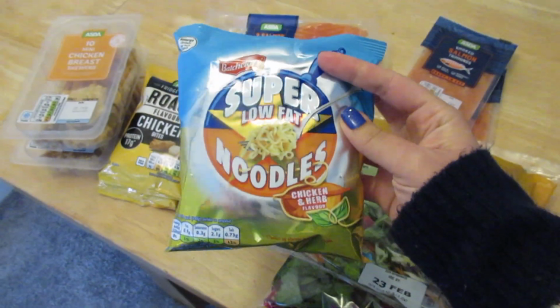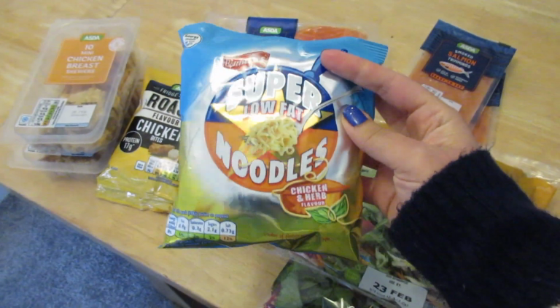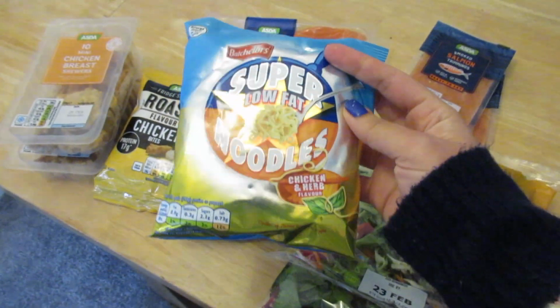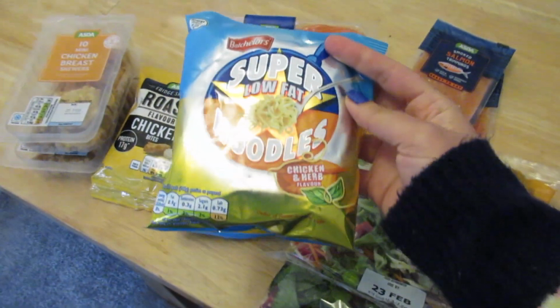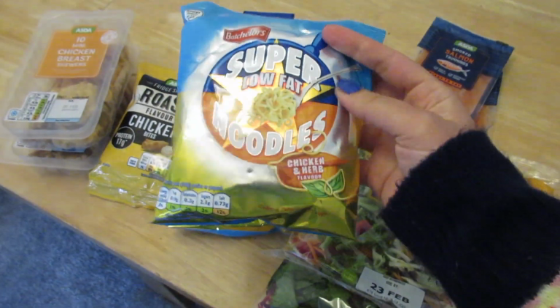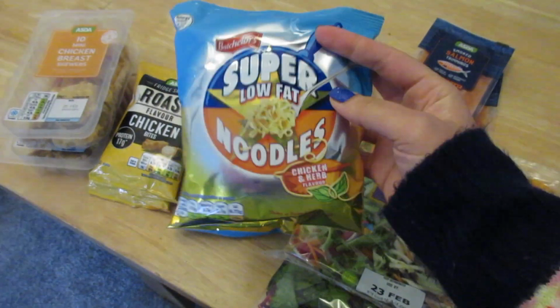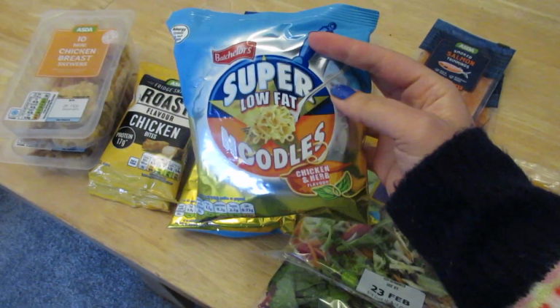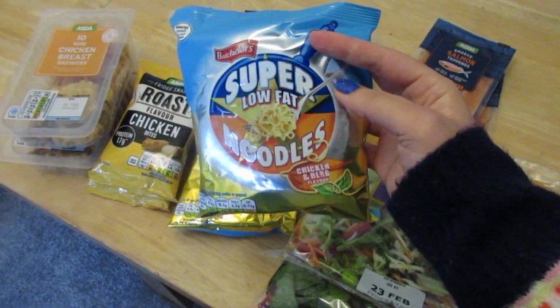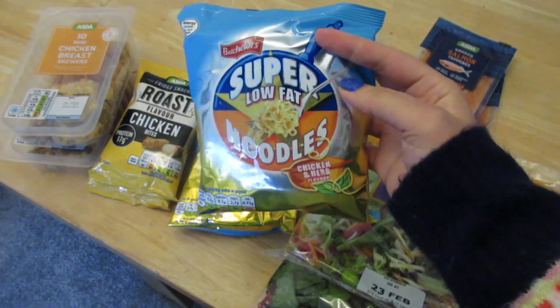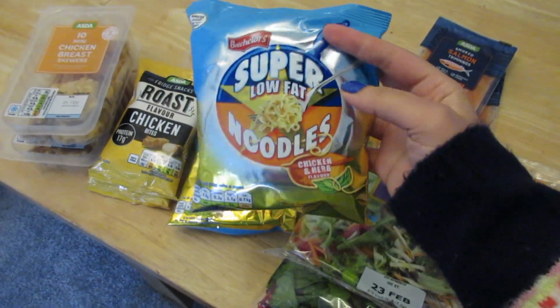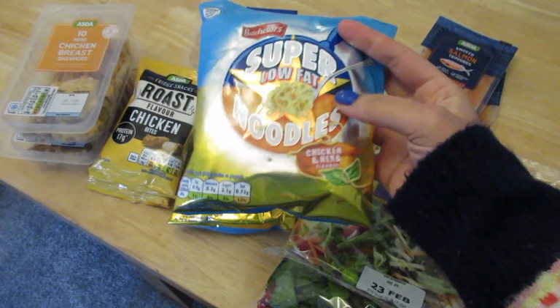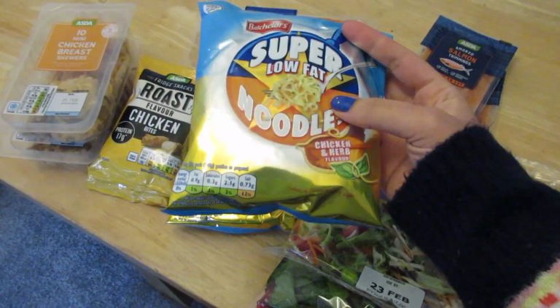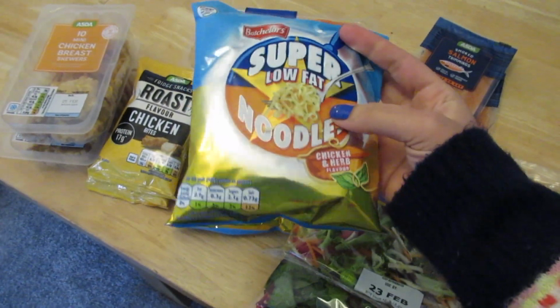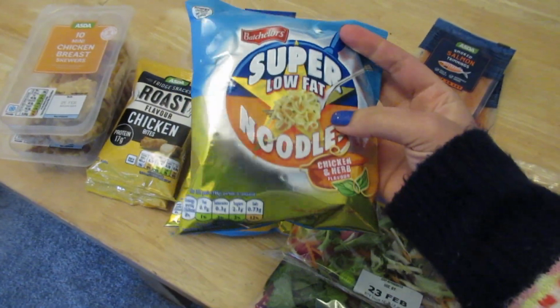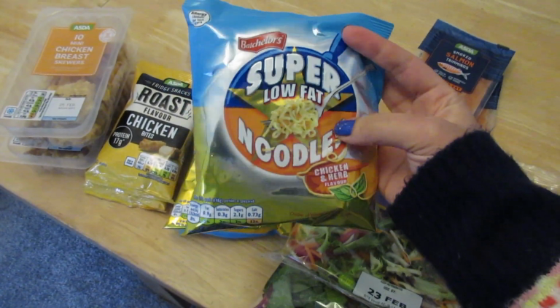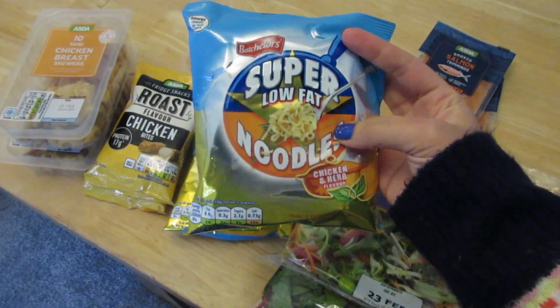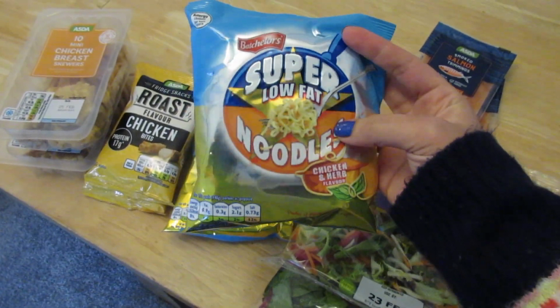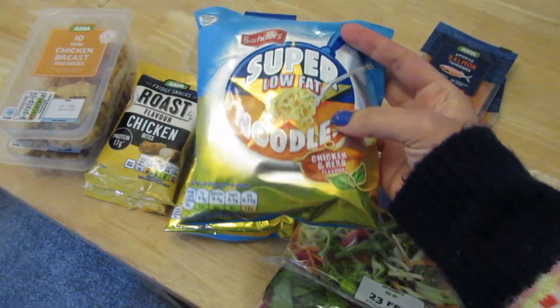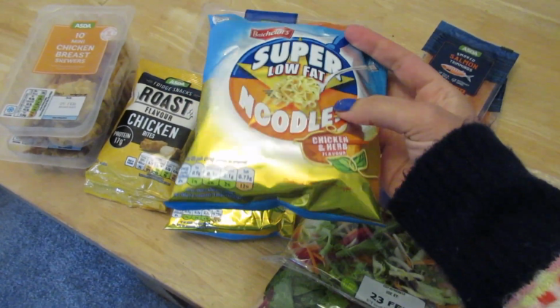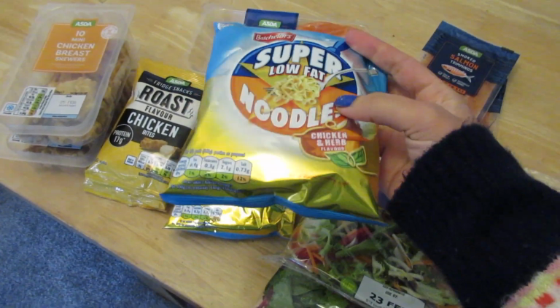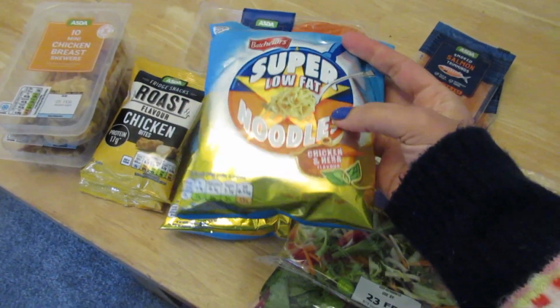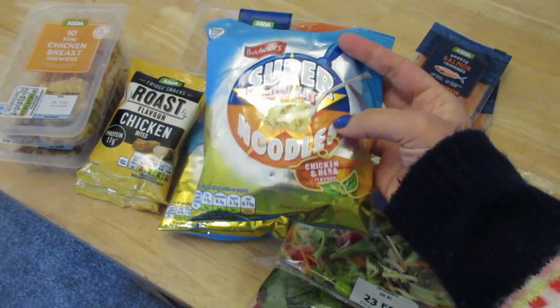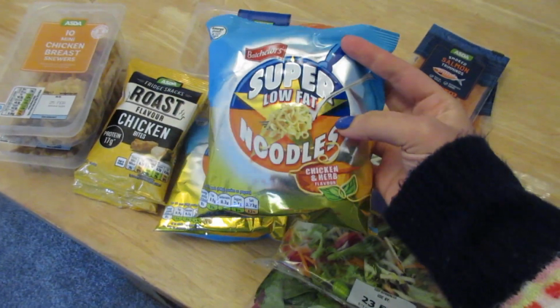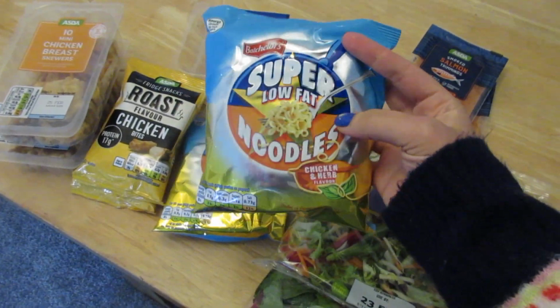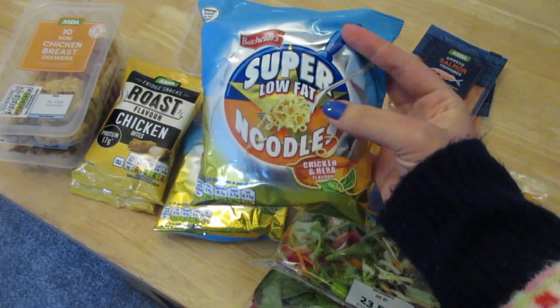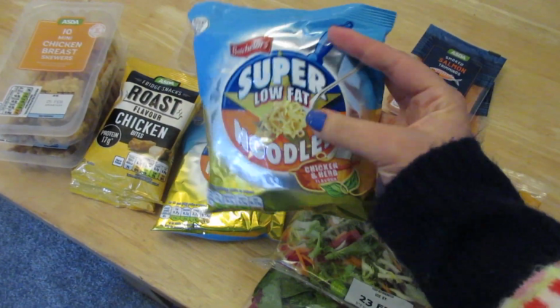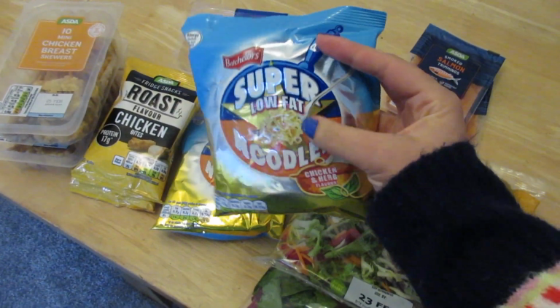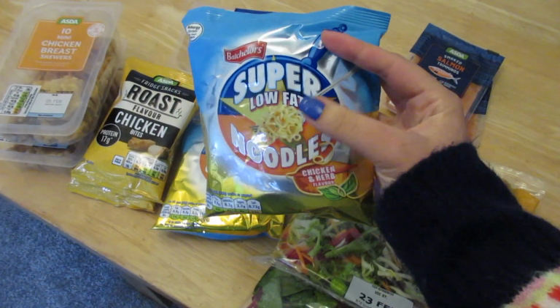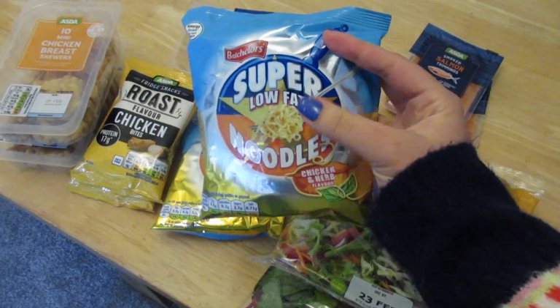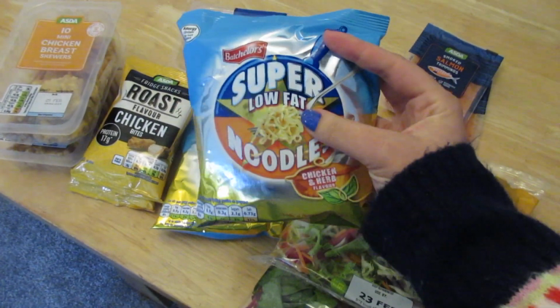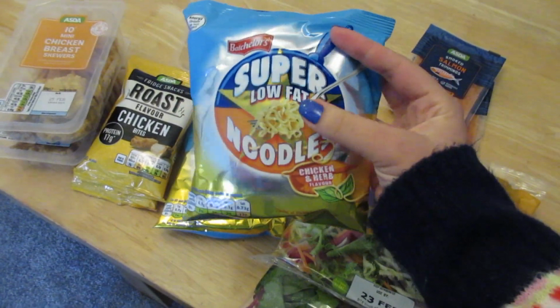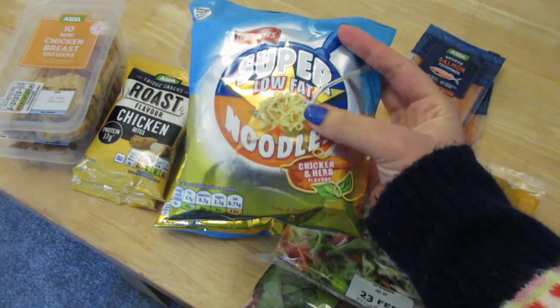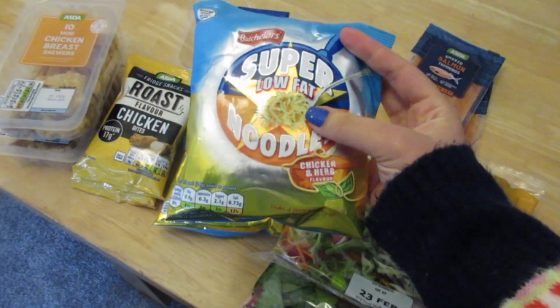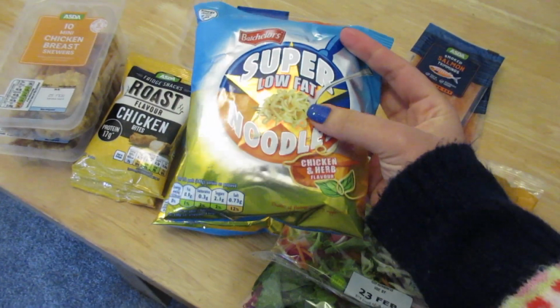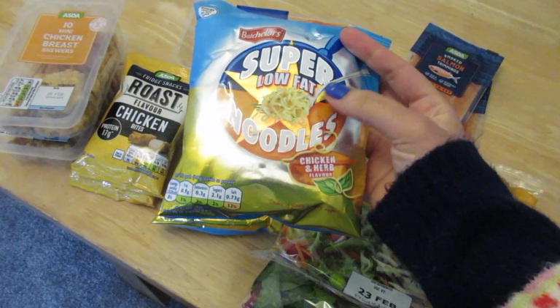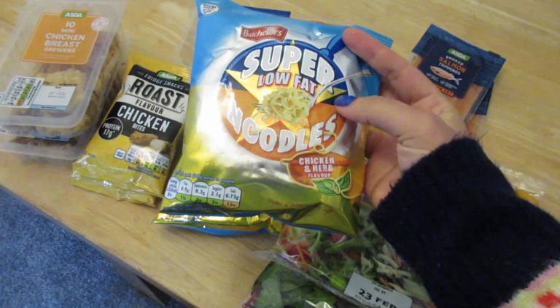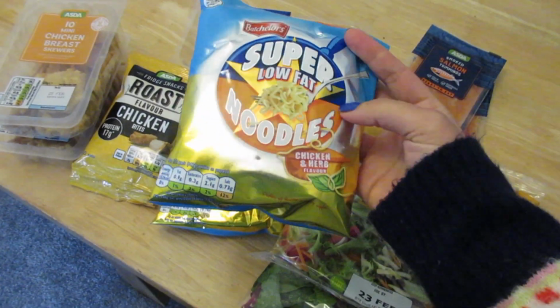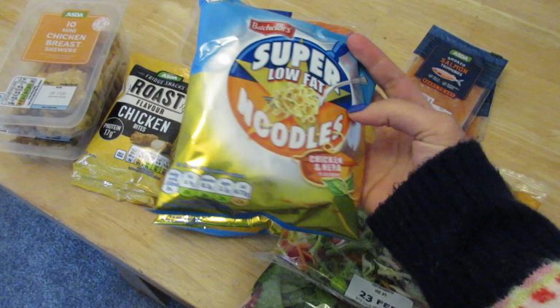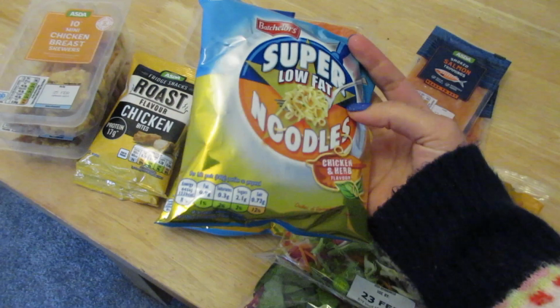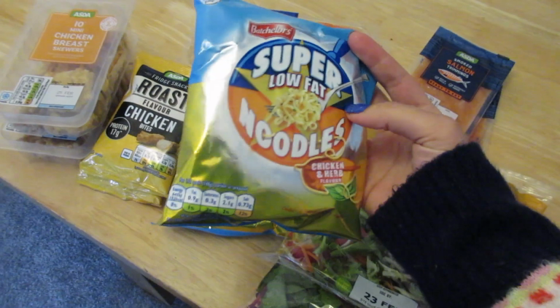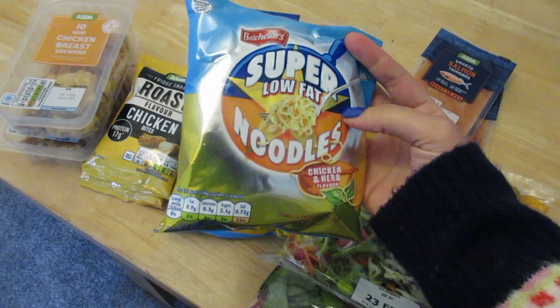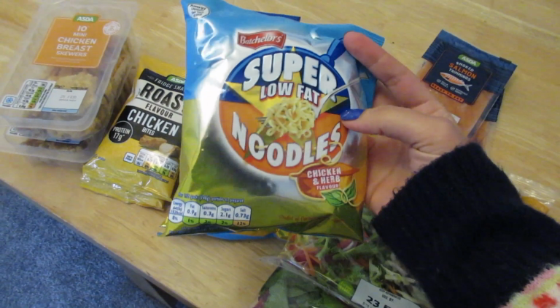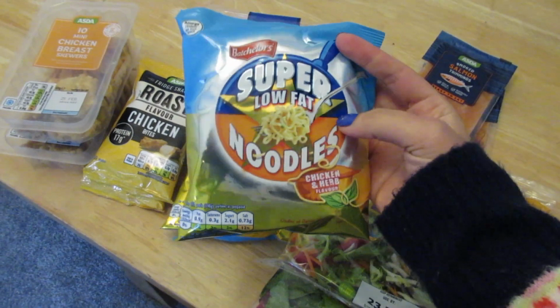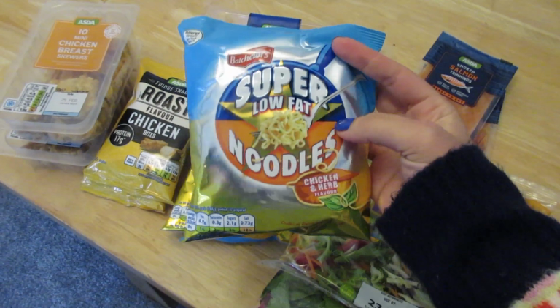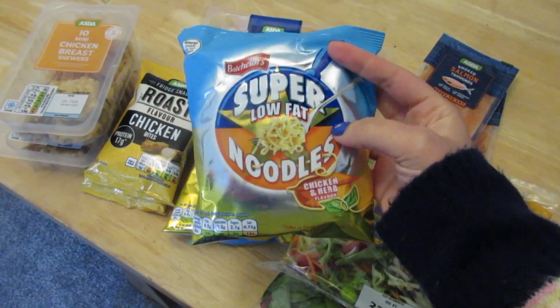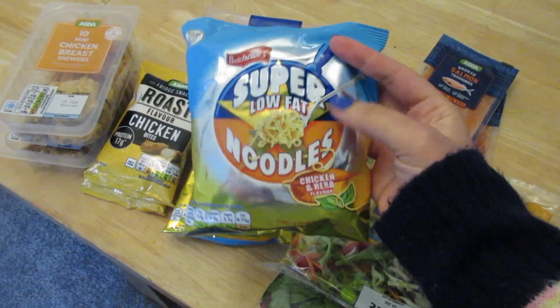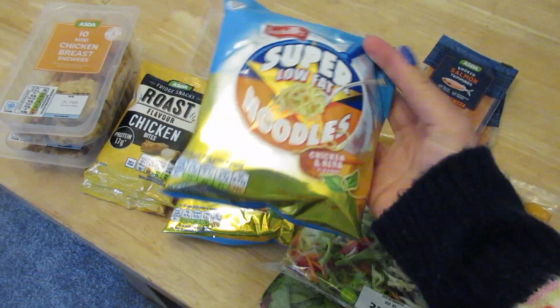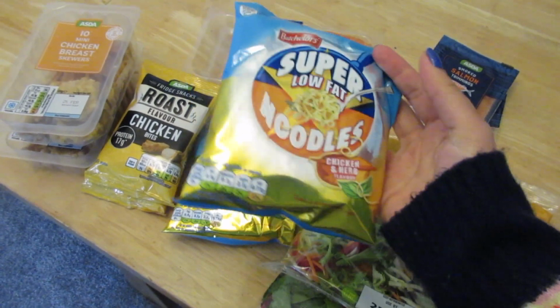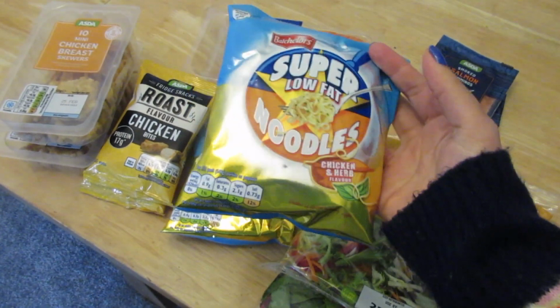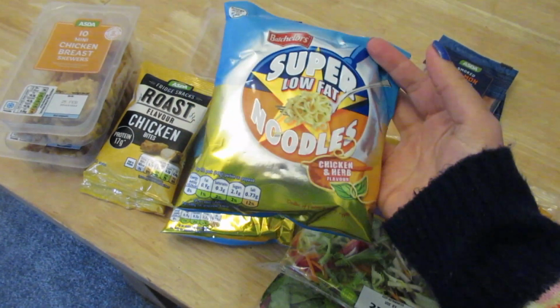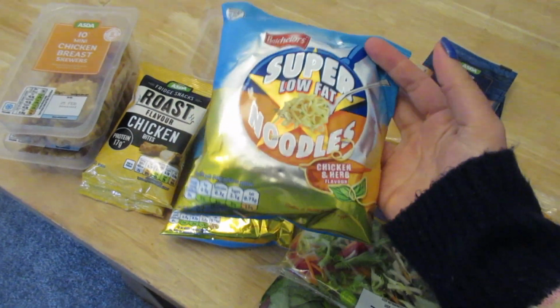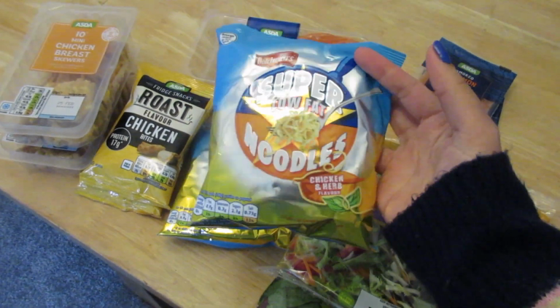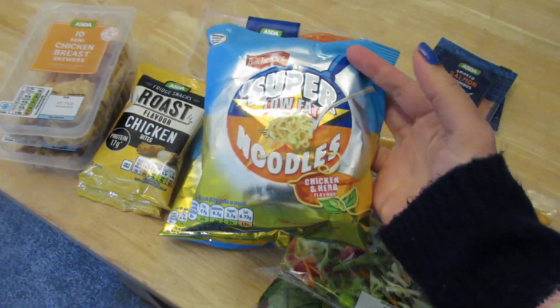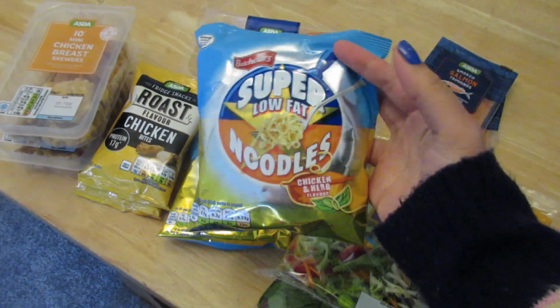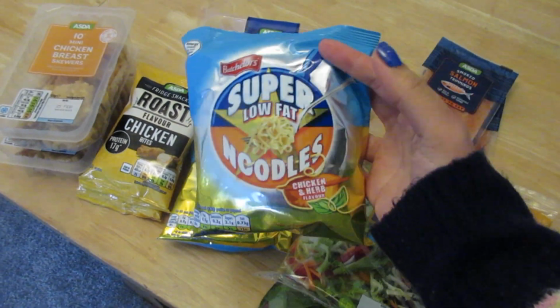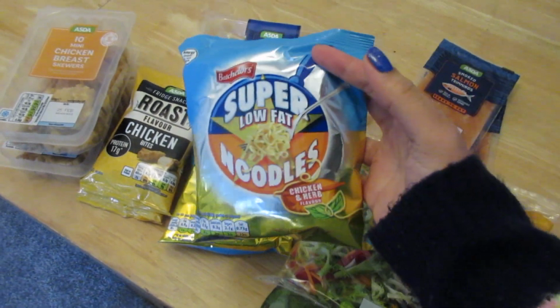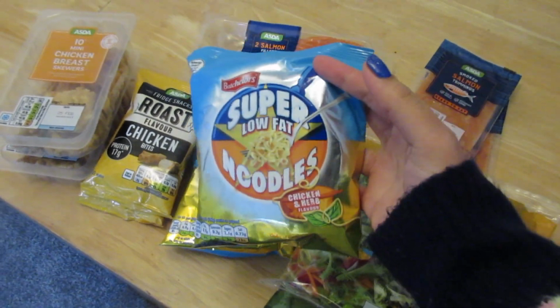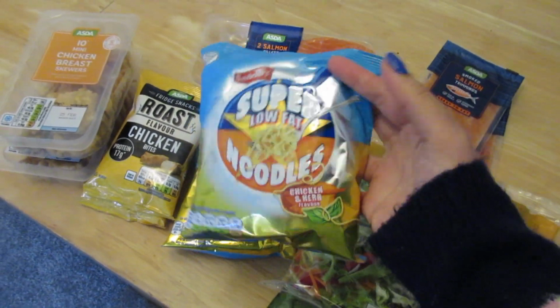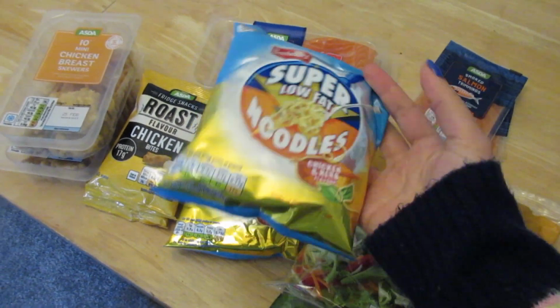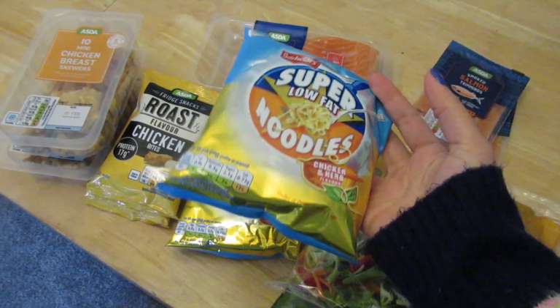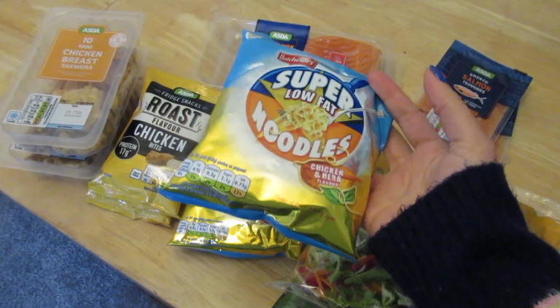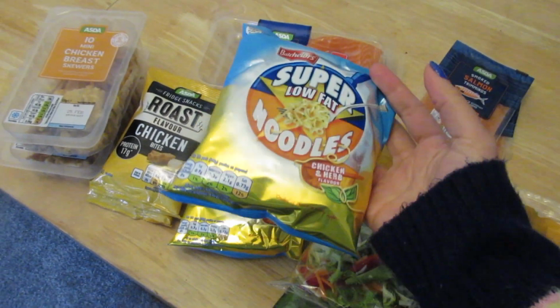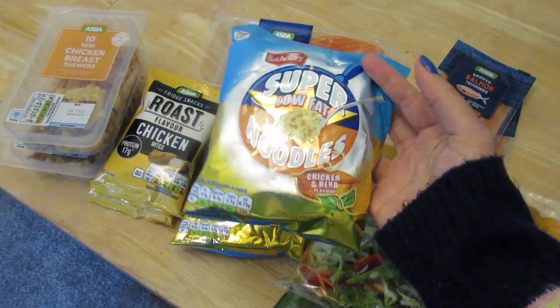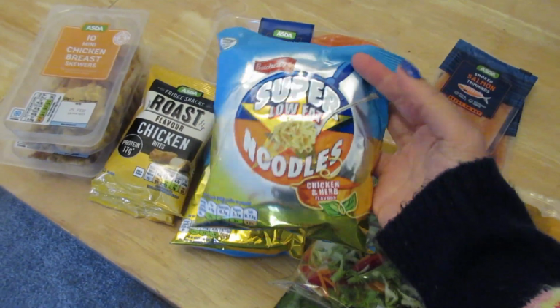I got this super low-fat noodles — I can't wait to try them. They are not very low in calories but I want to have like noodle bowls, and this one seems to be a good choice.